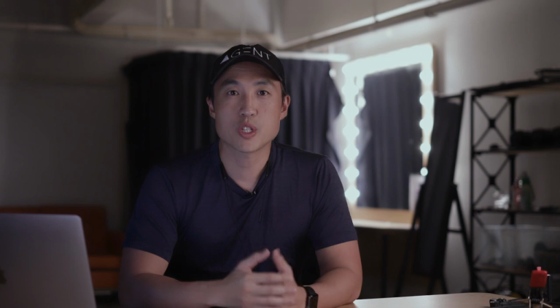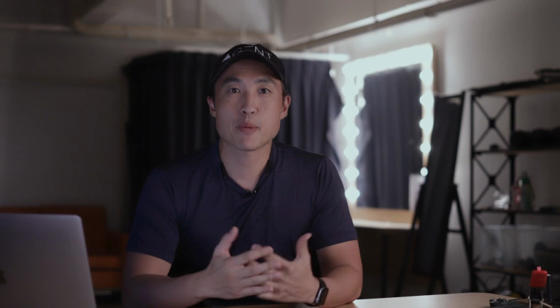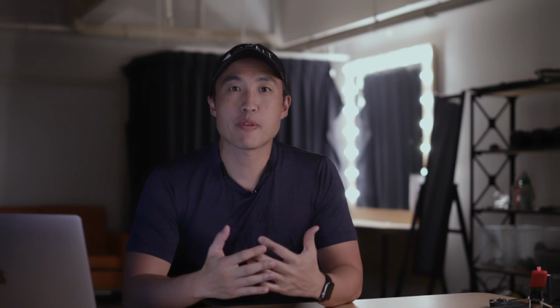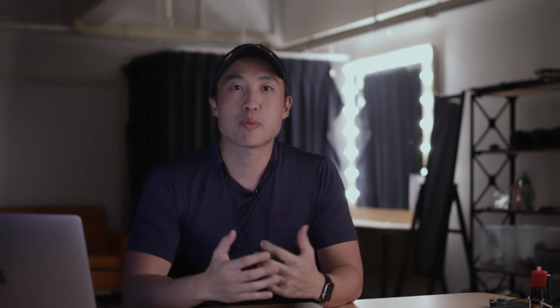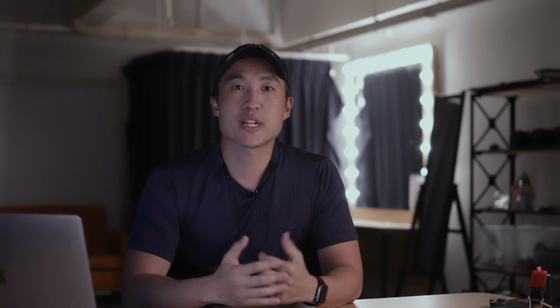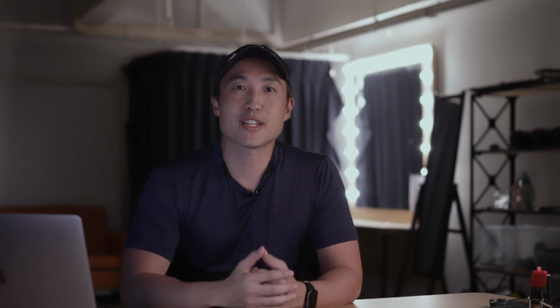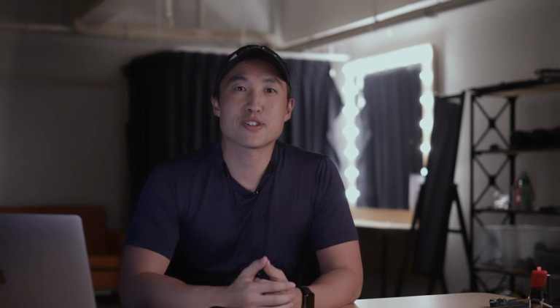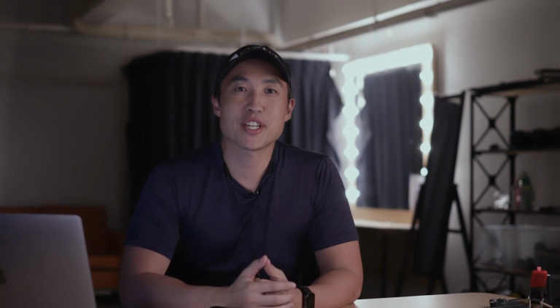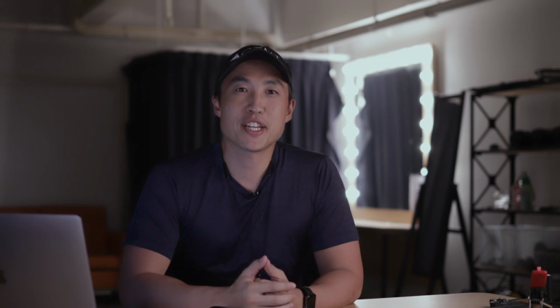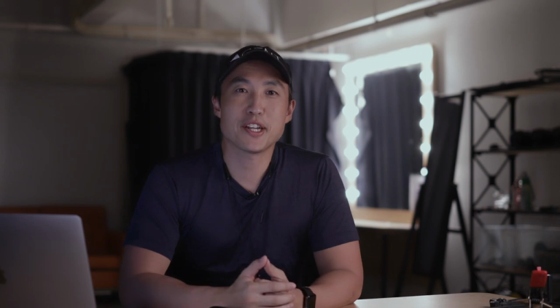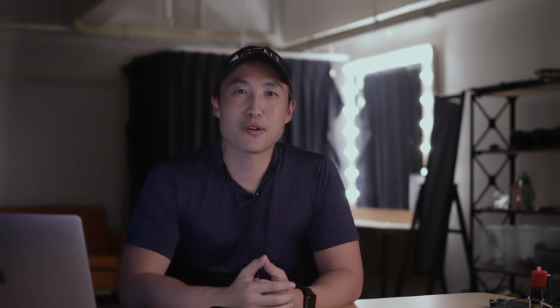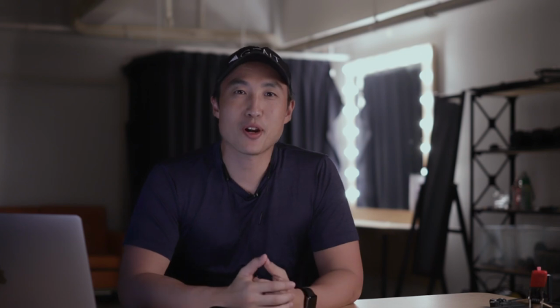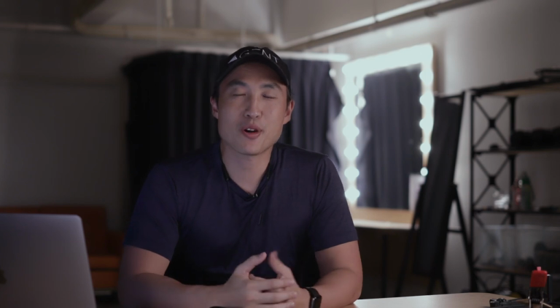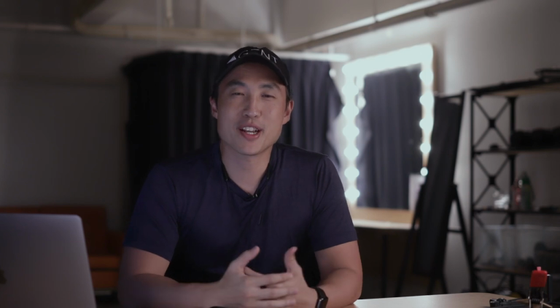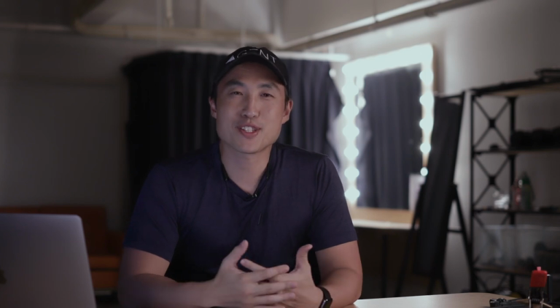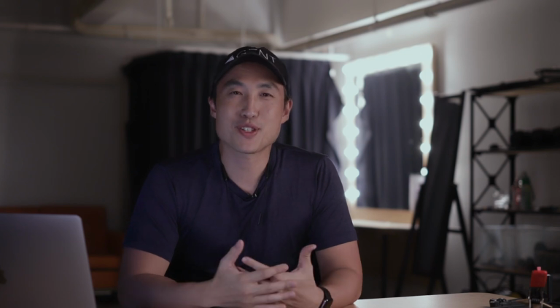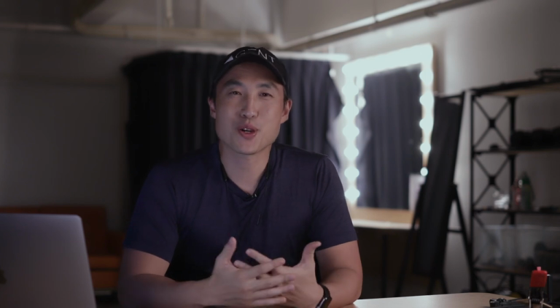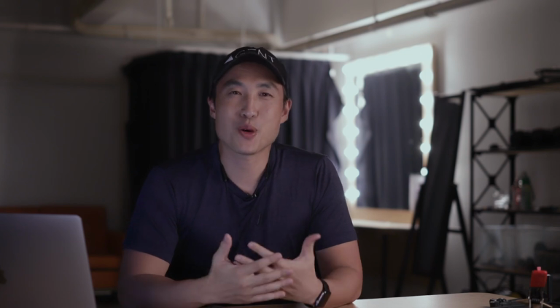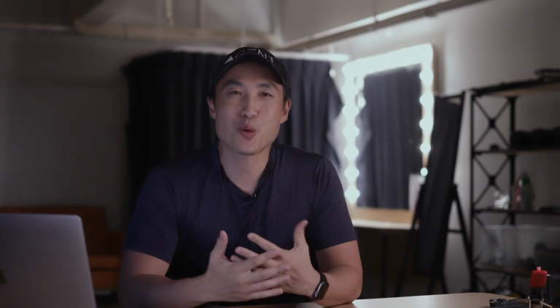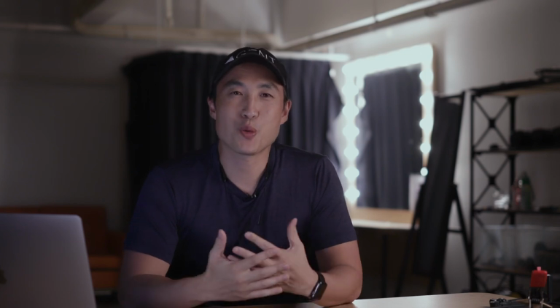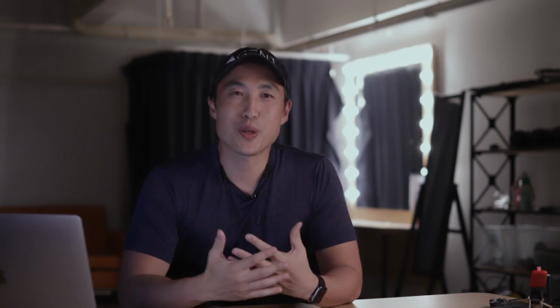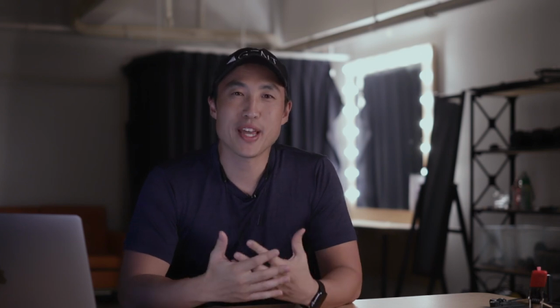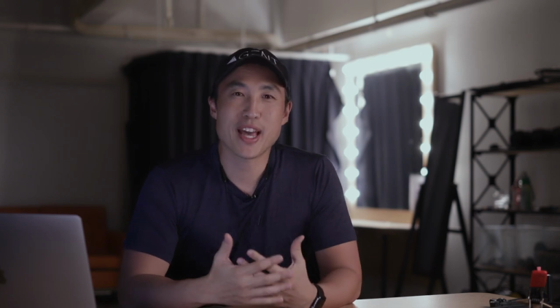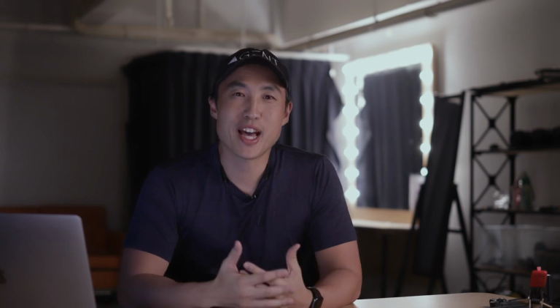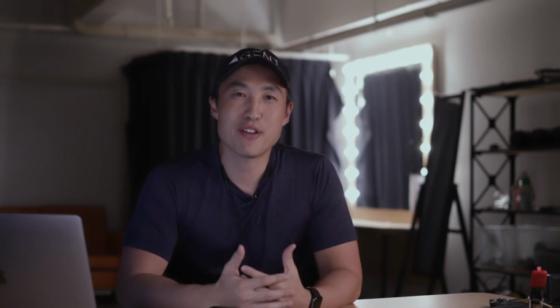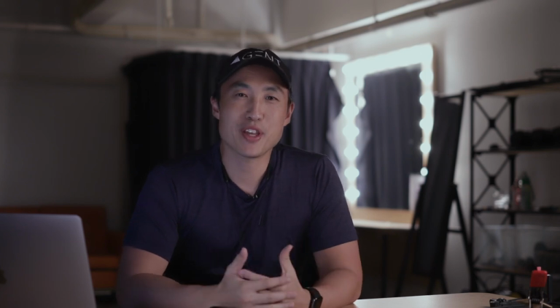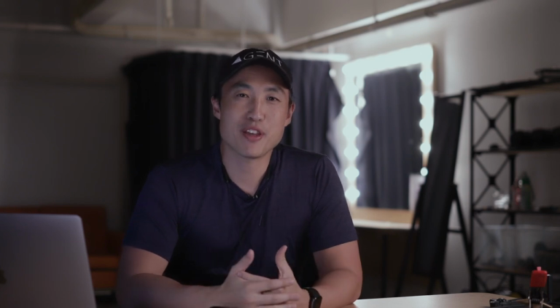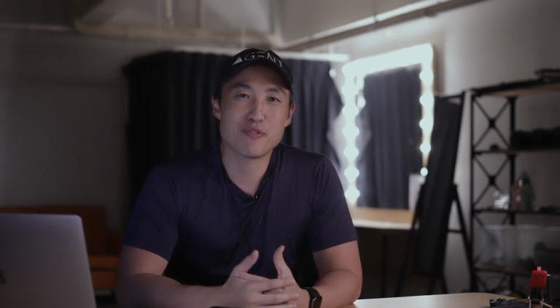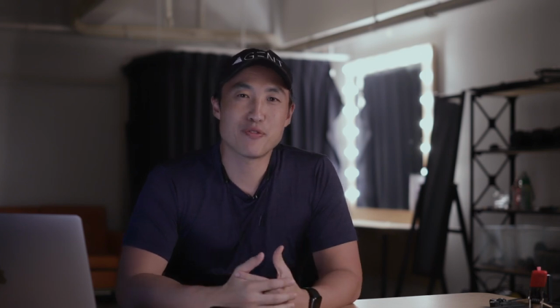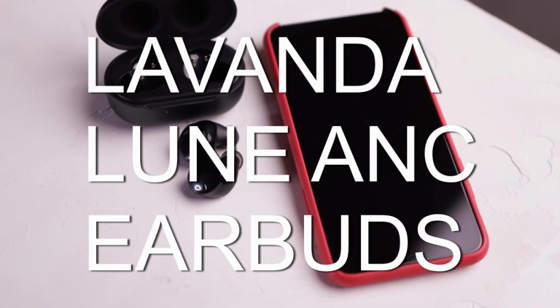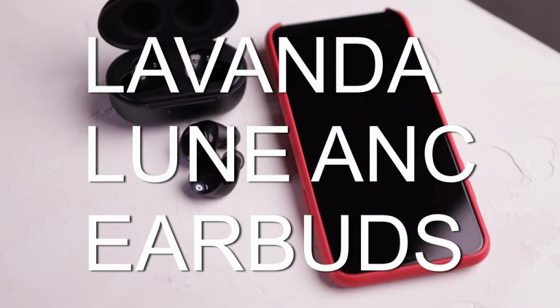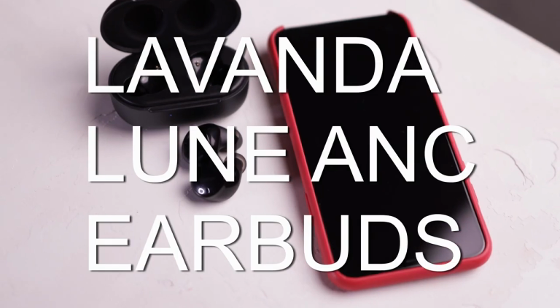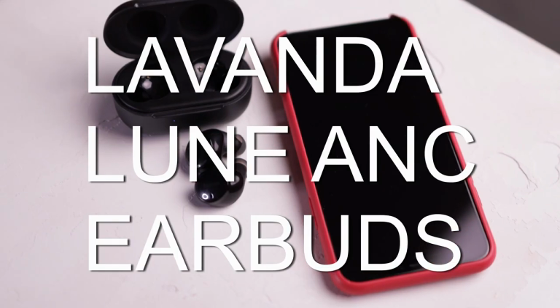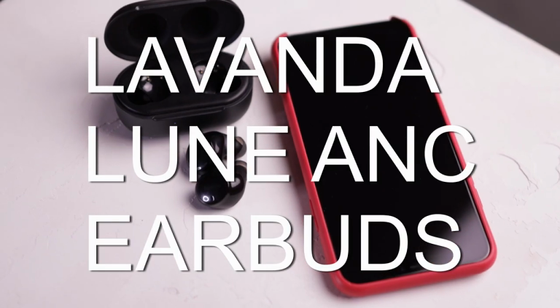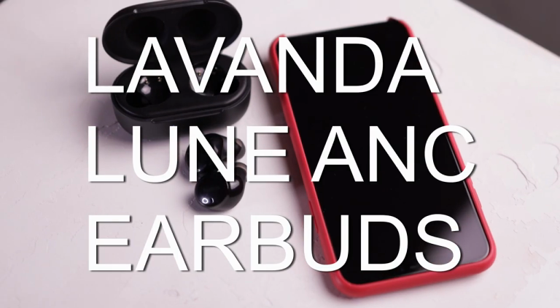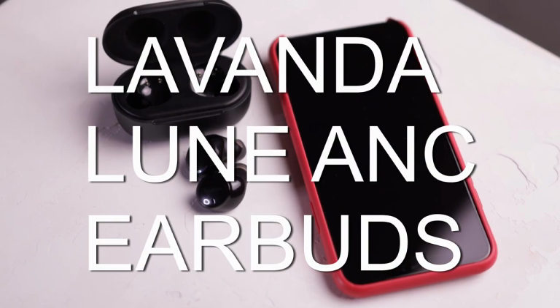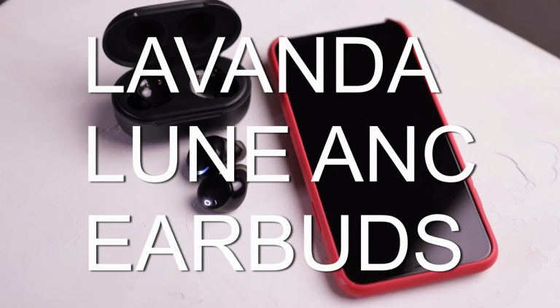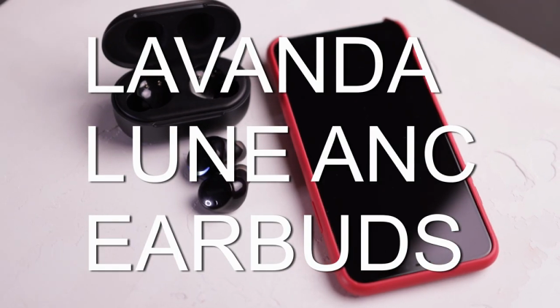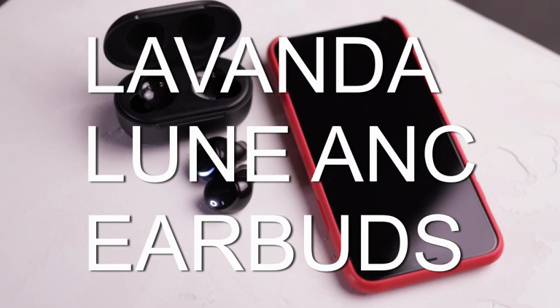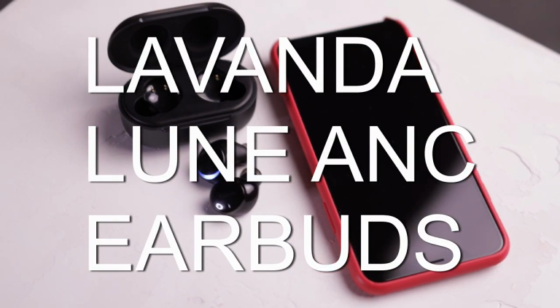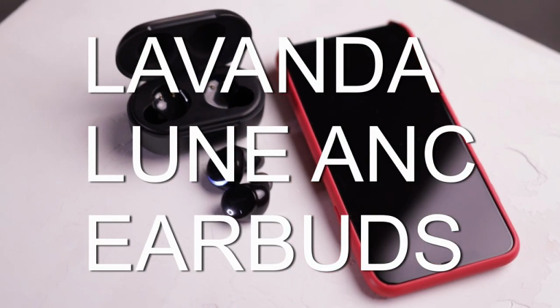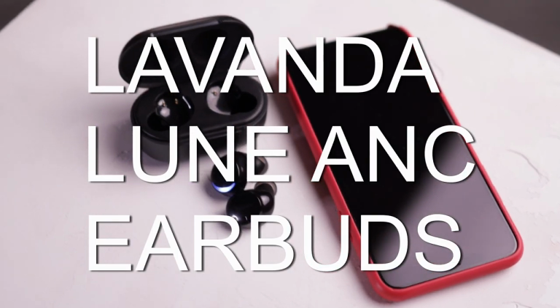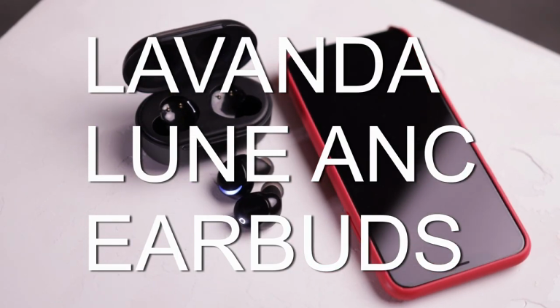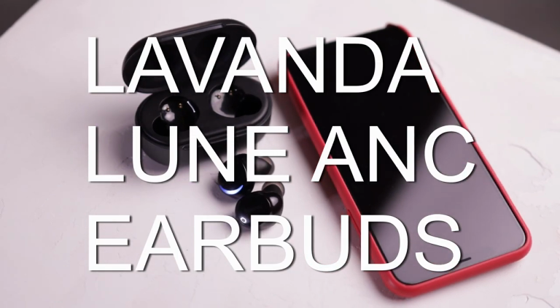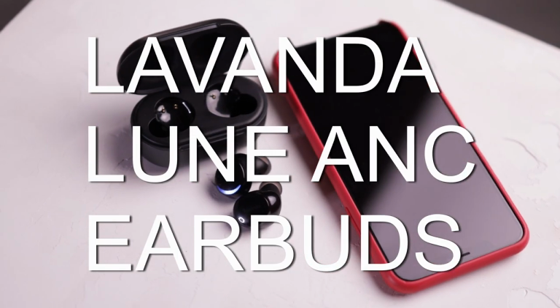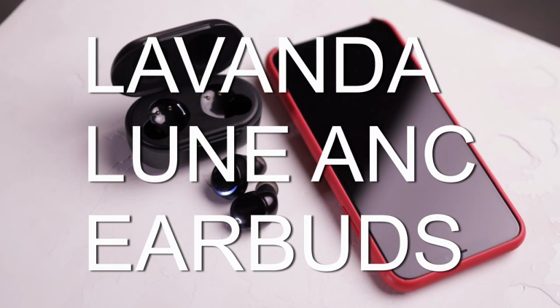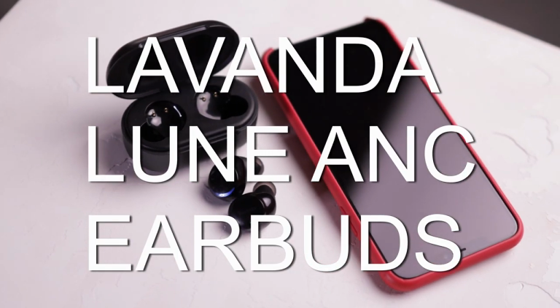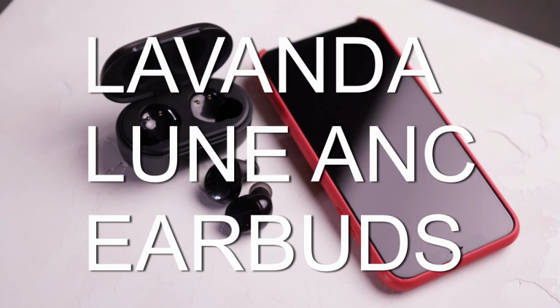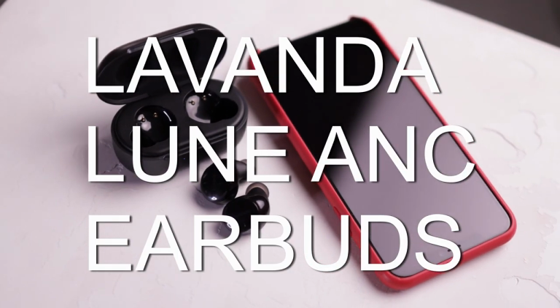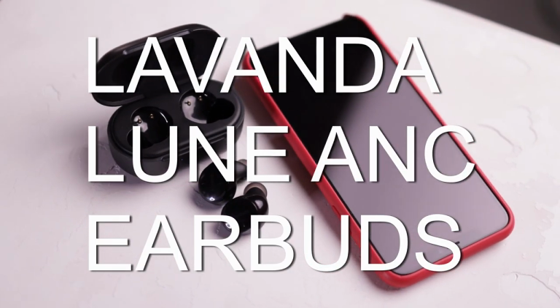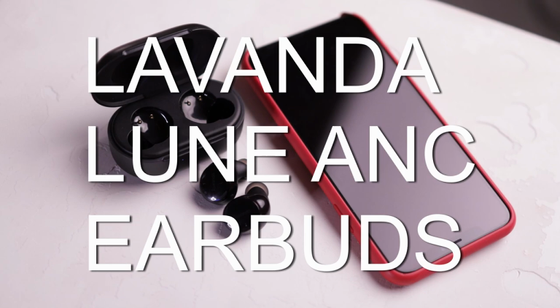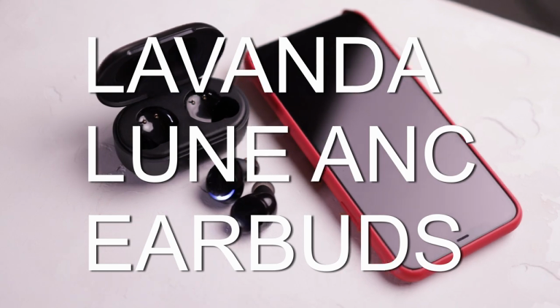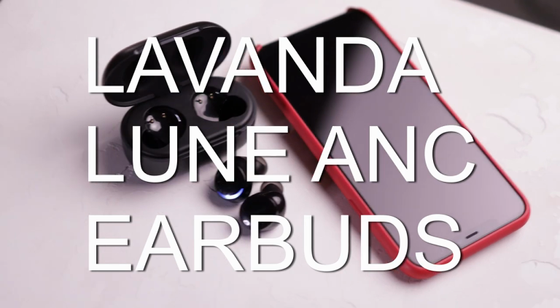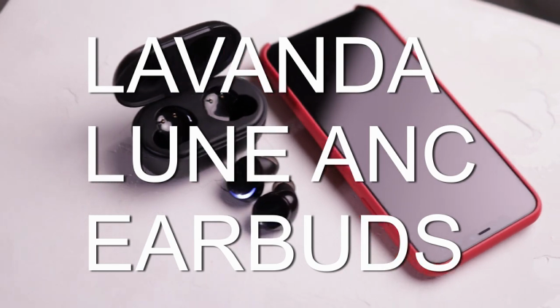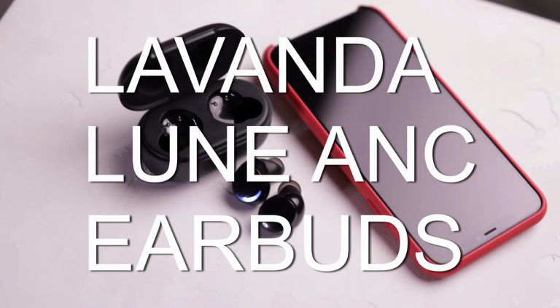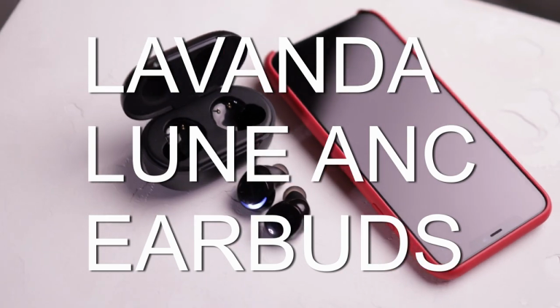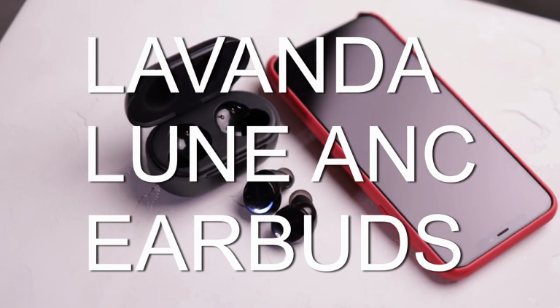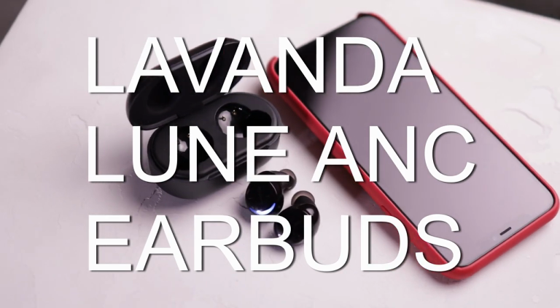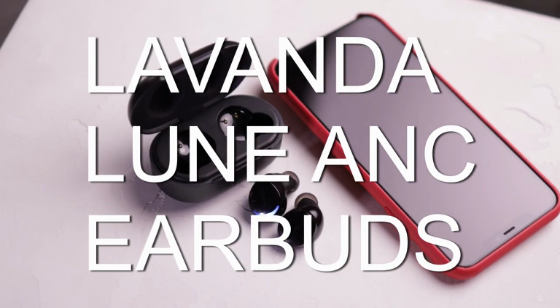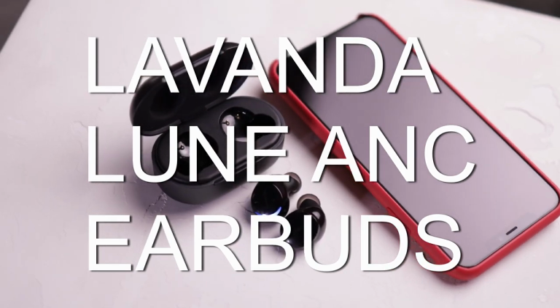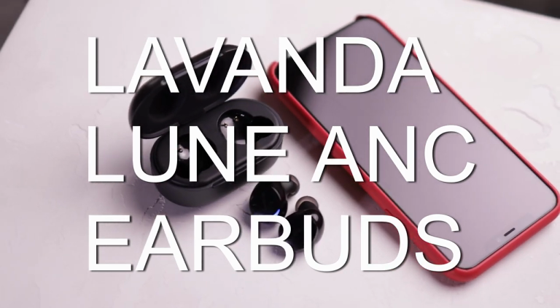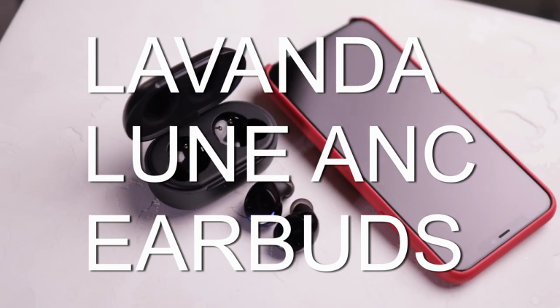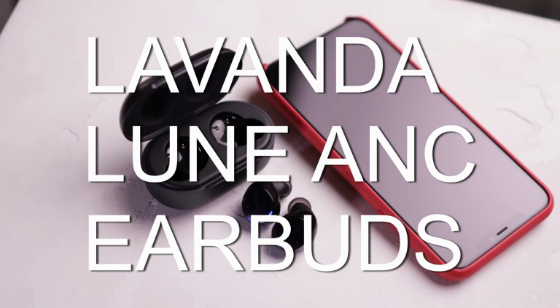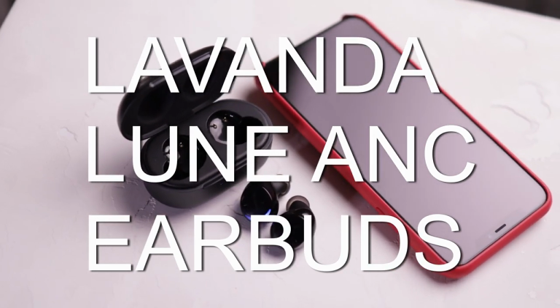What's up everybody, Darateng here. We have a review of the Lavanda Loon ANC earbuds.